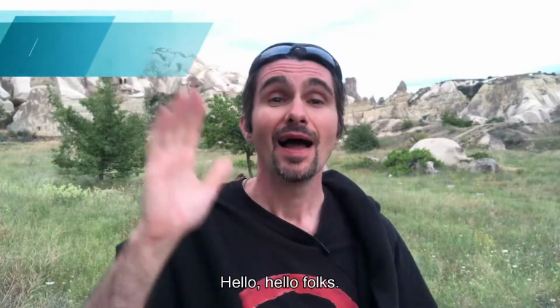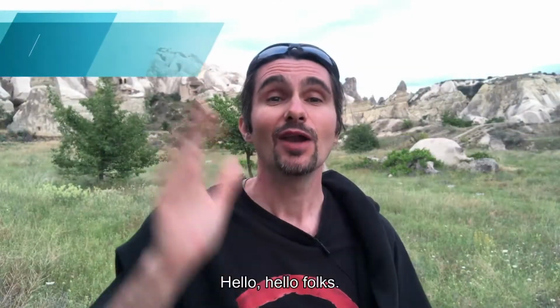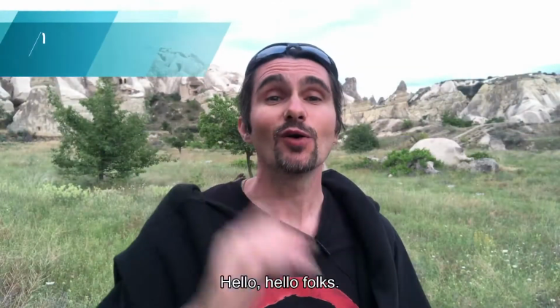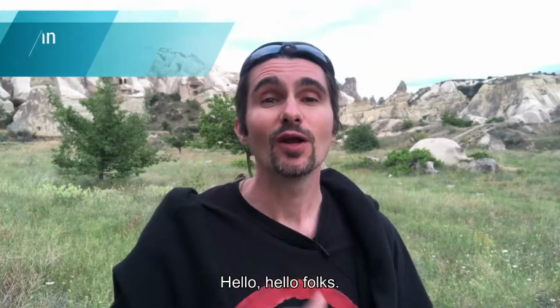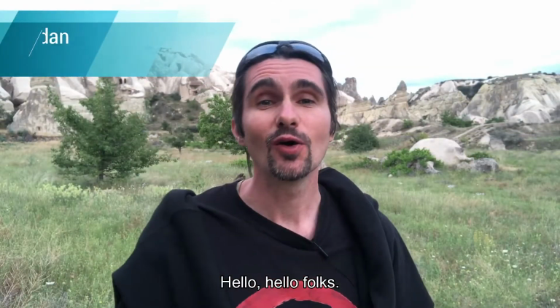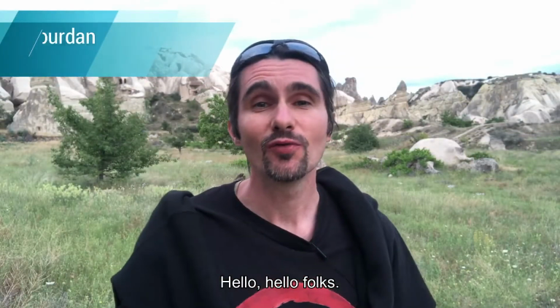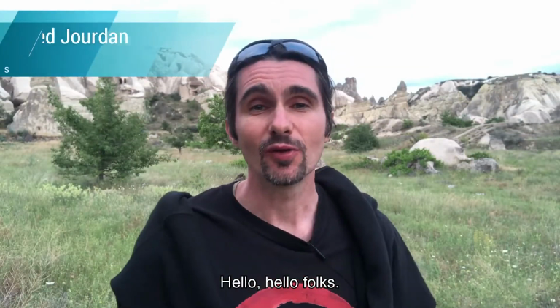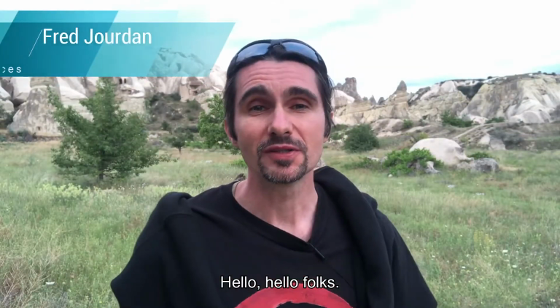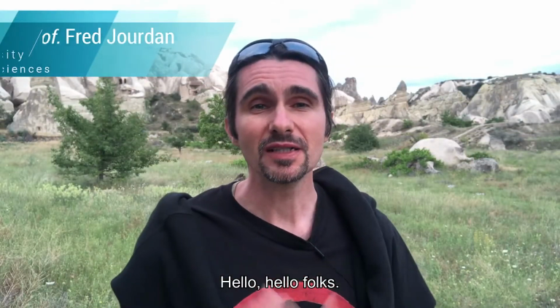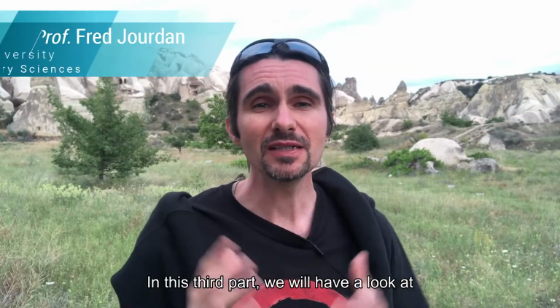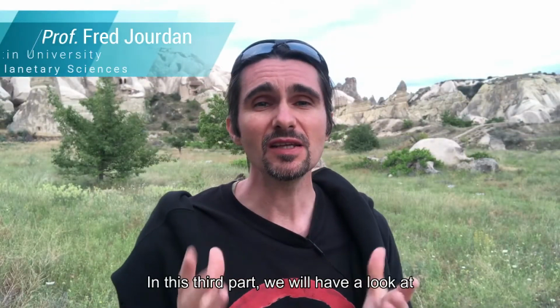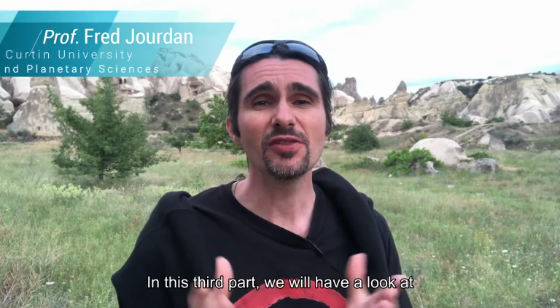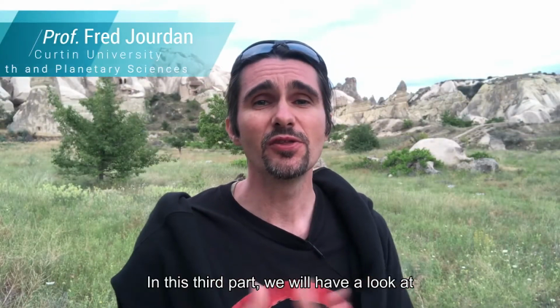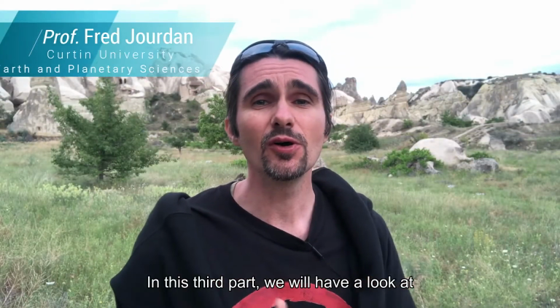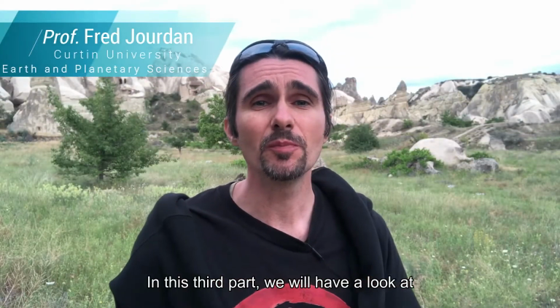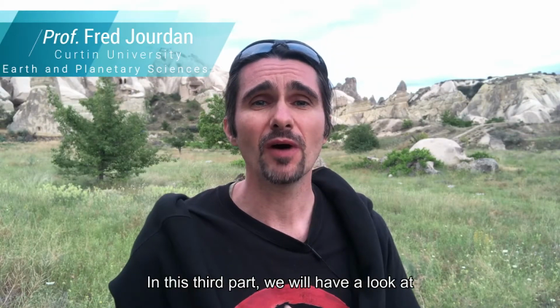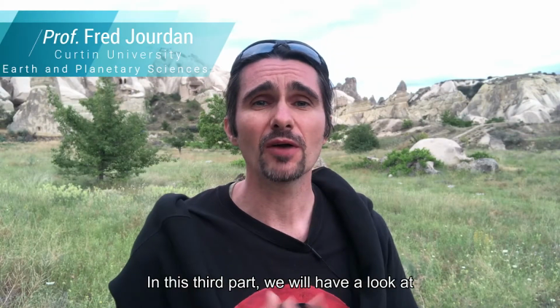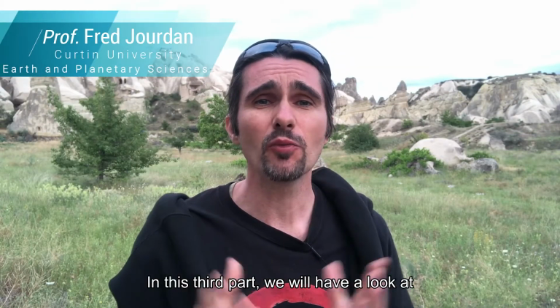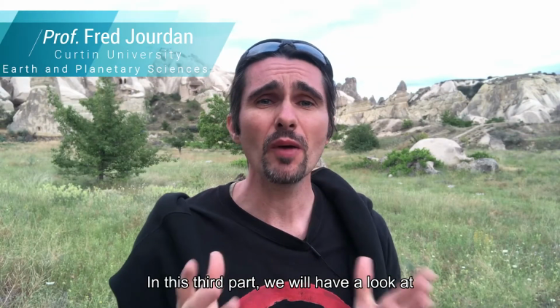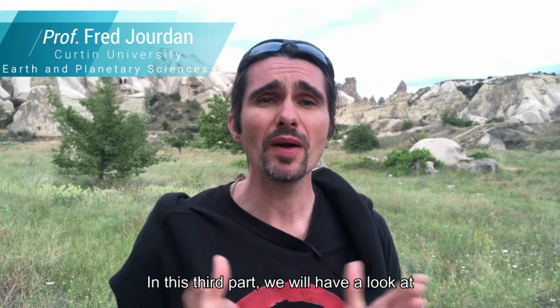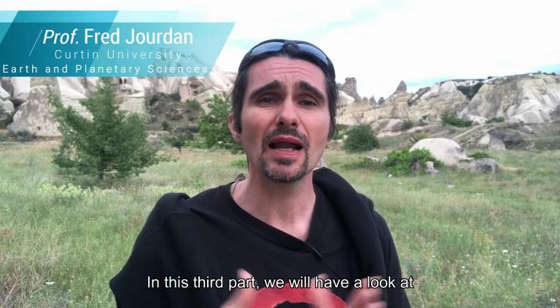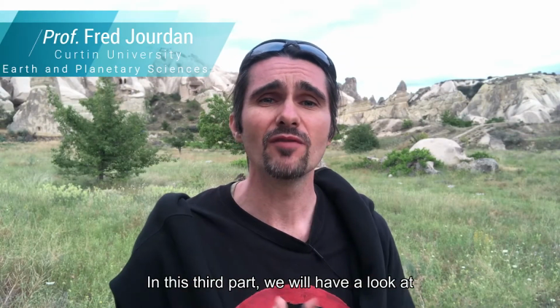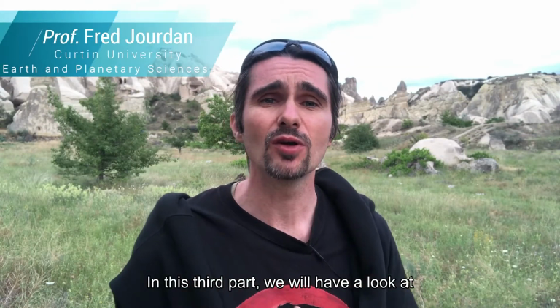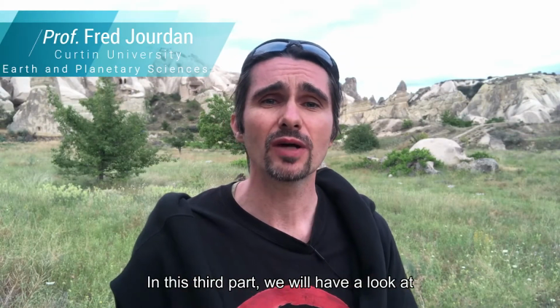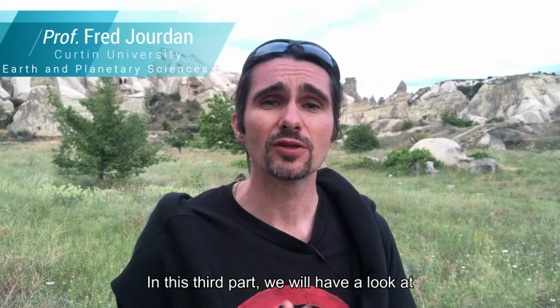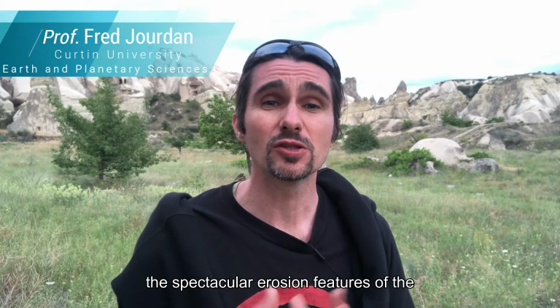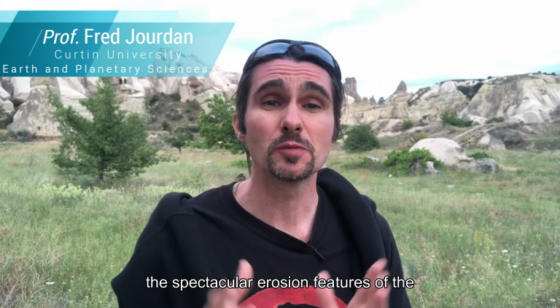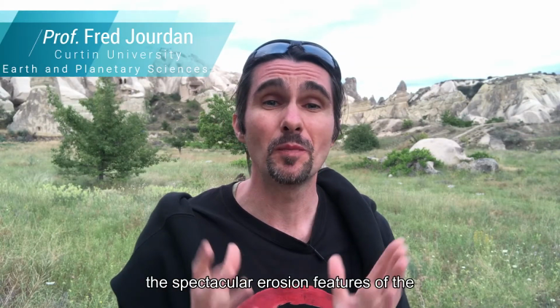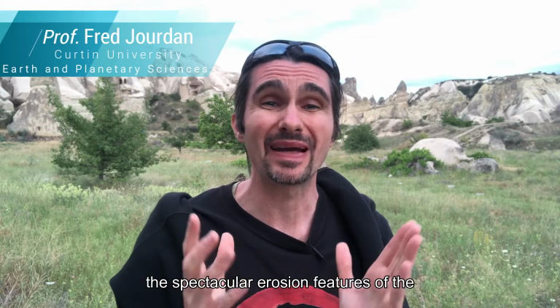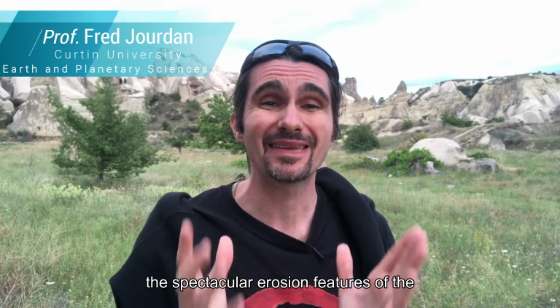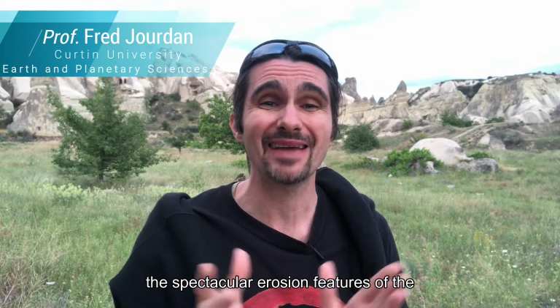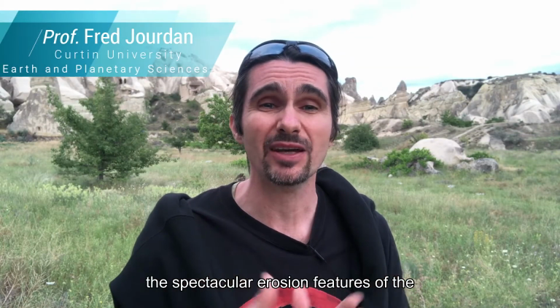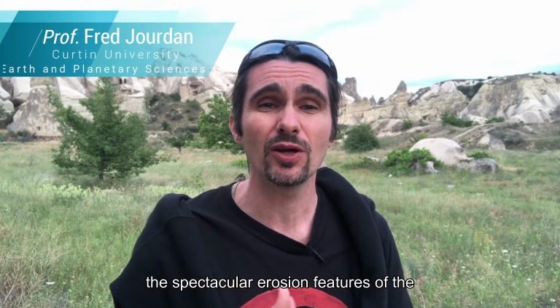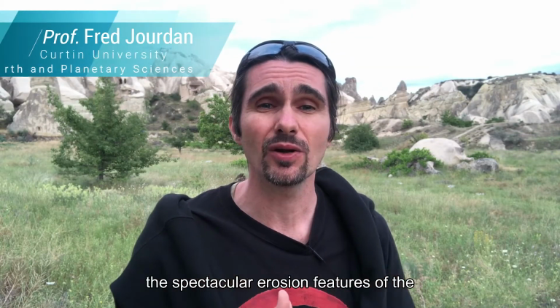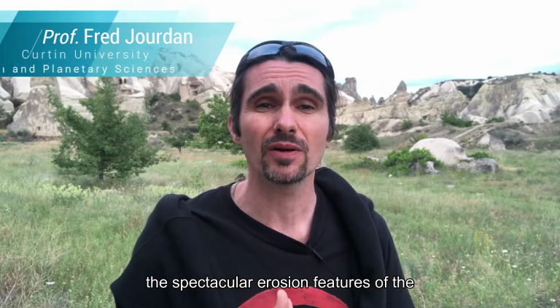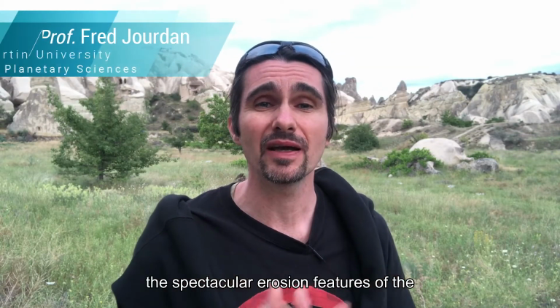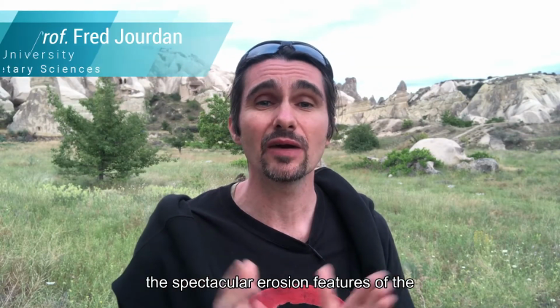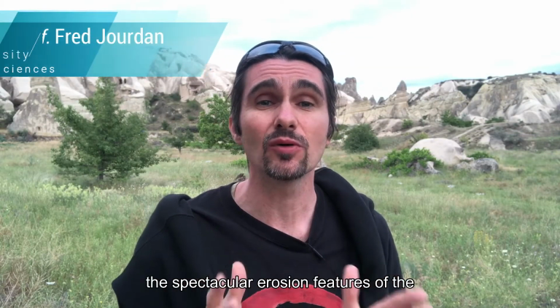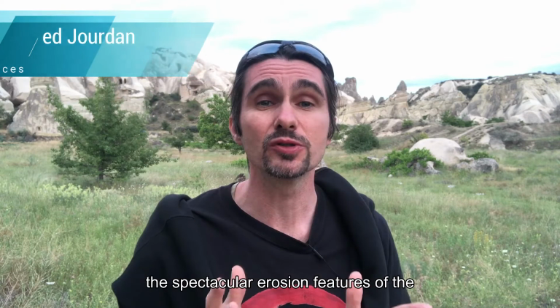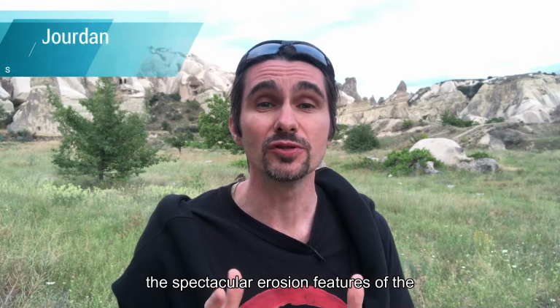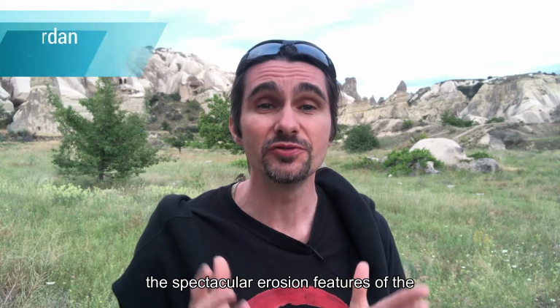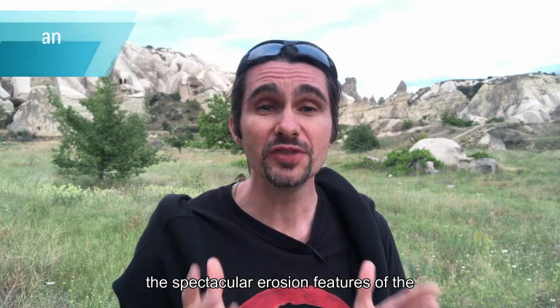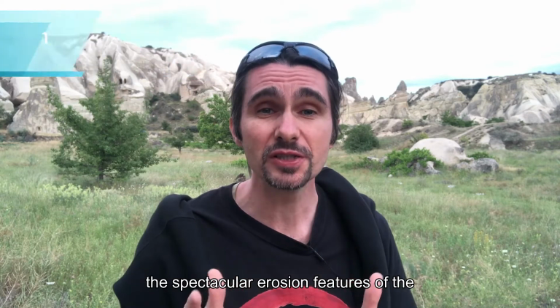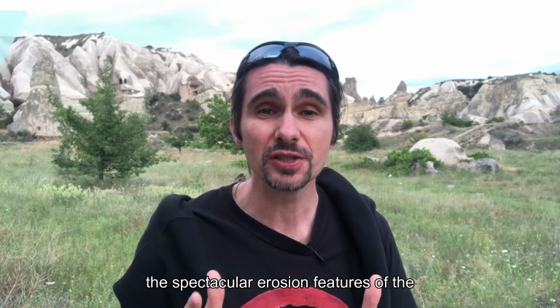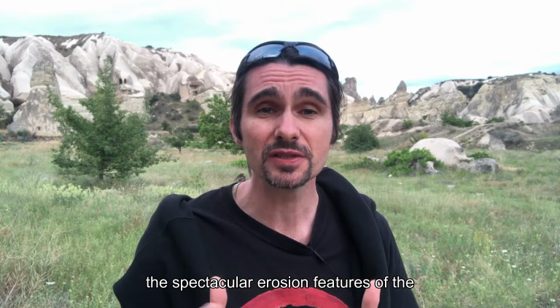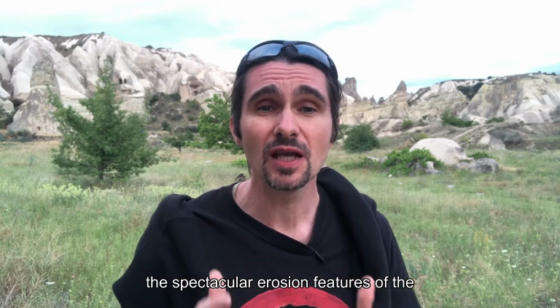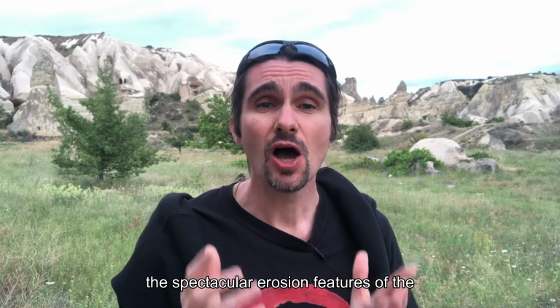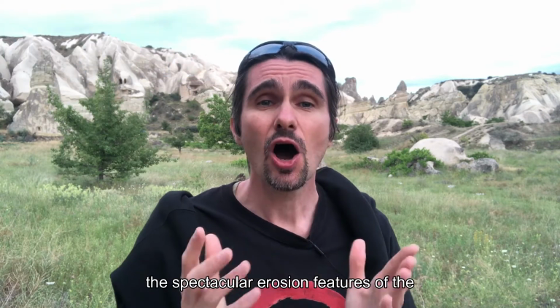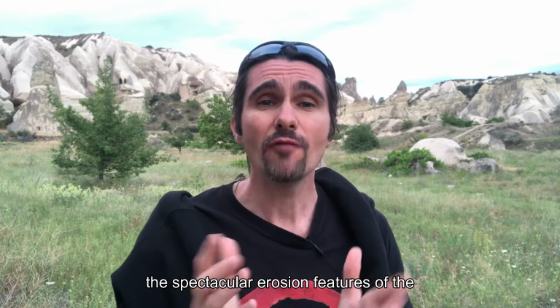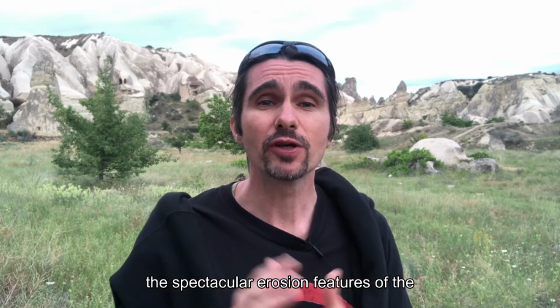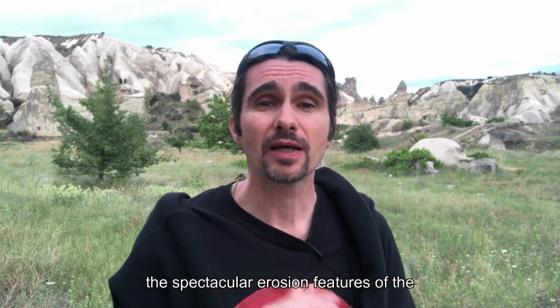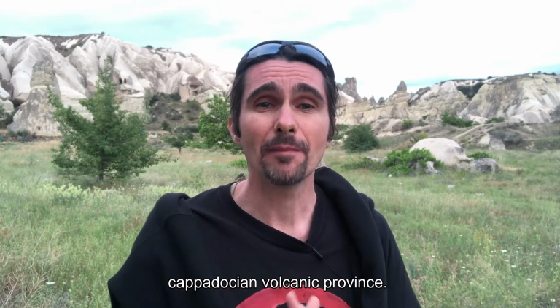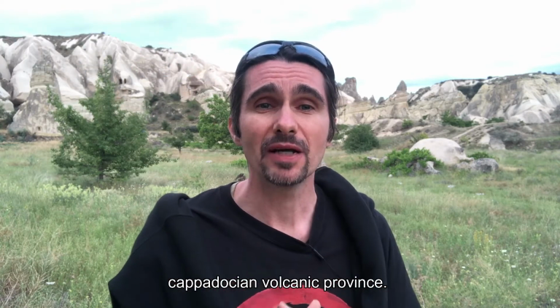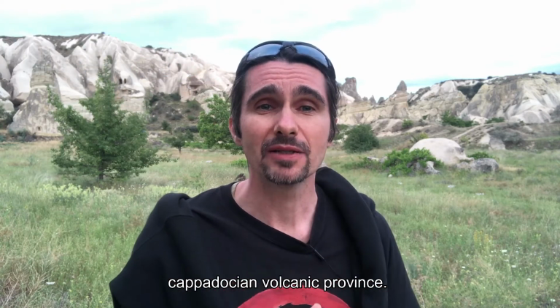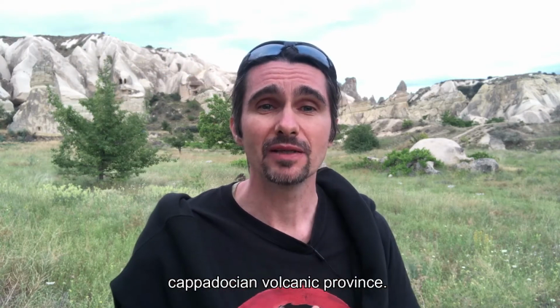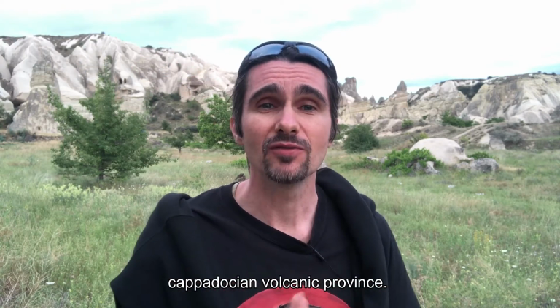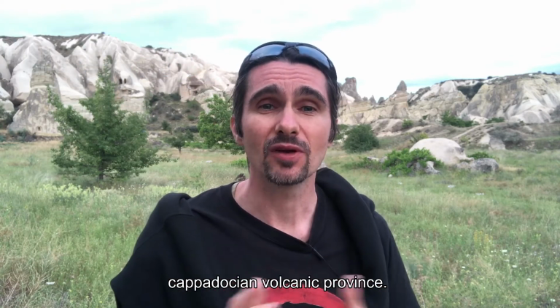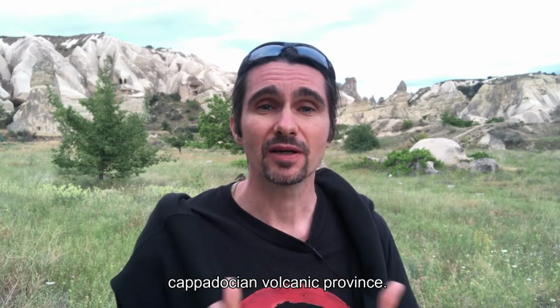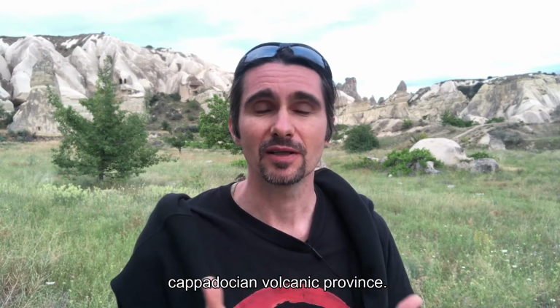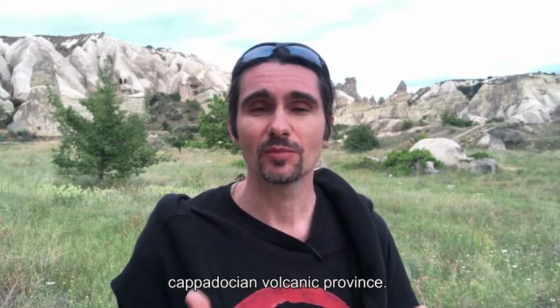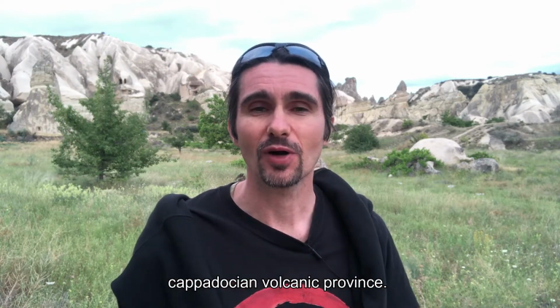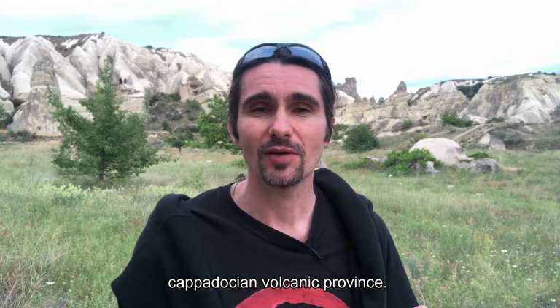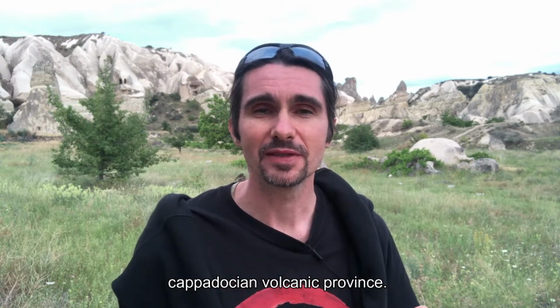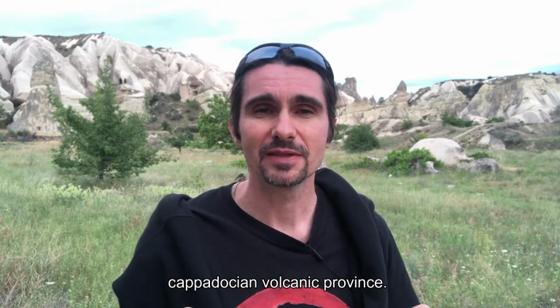Hello, hello folks! In this third part, we will have a look at the spectacular erosion features of the Cappadocian volcanic province.